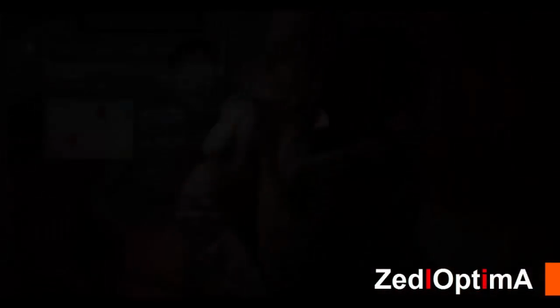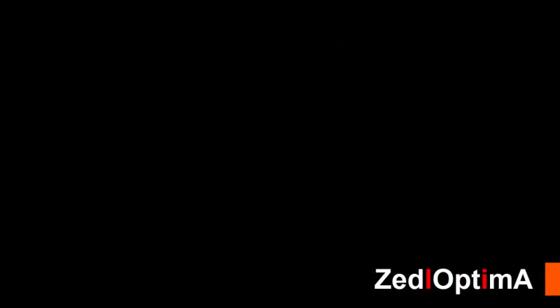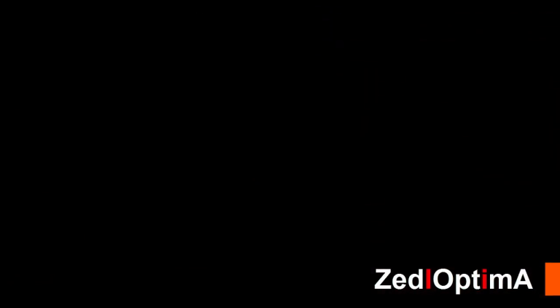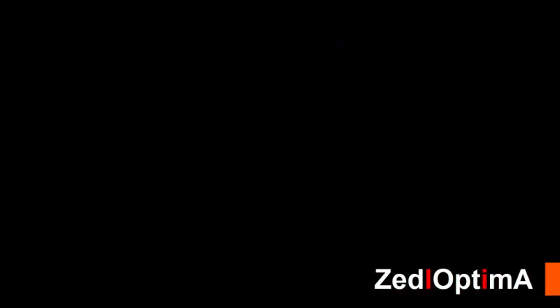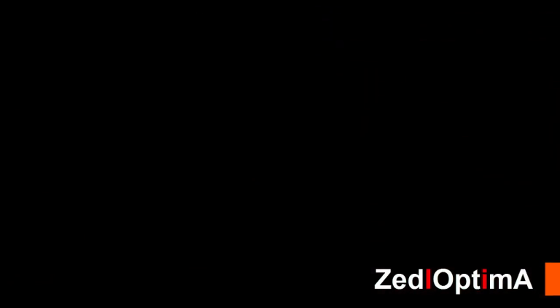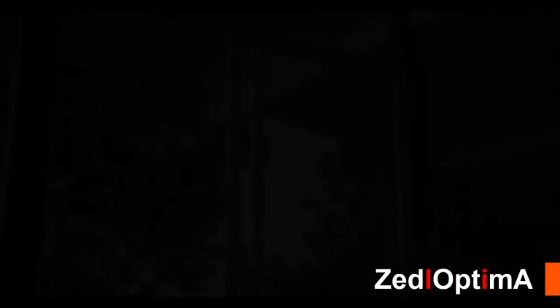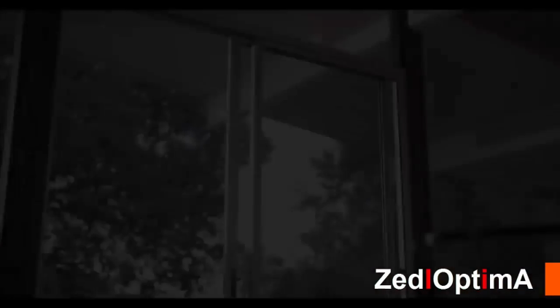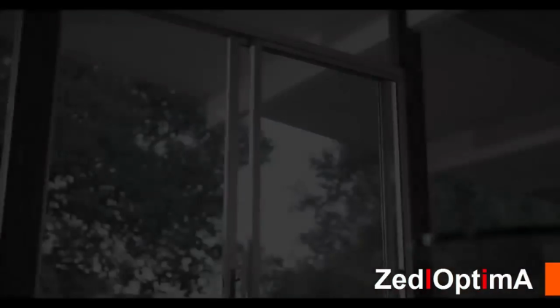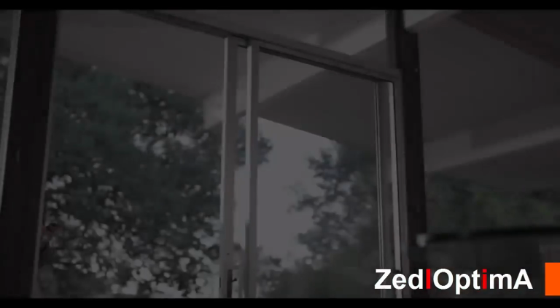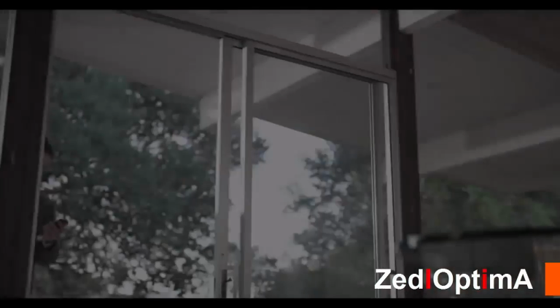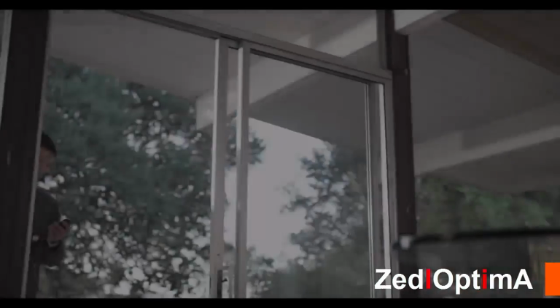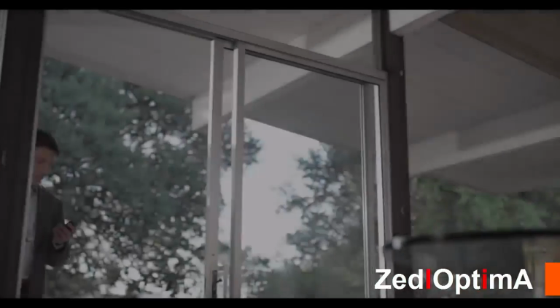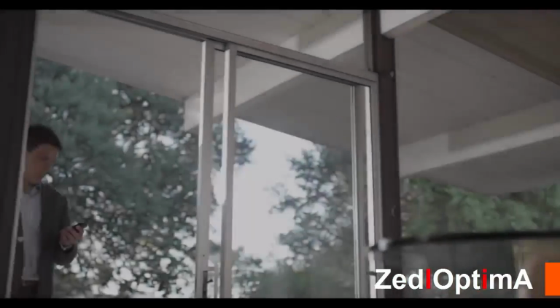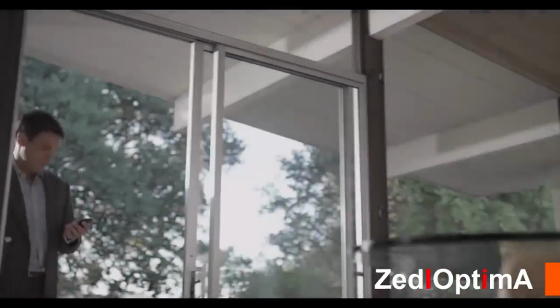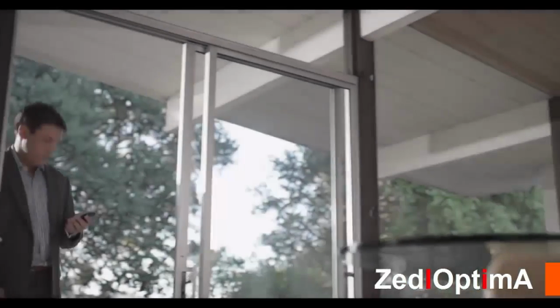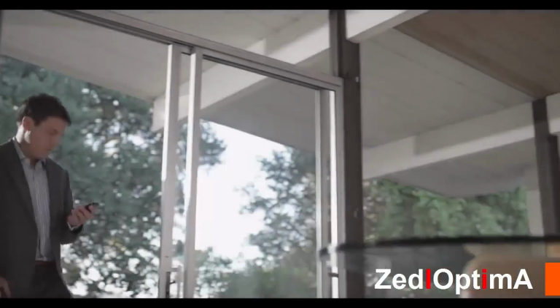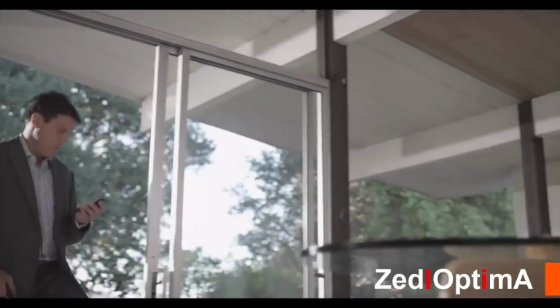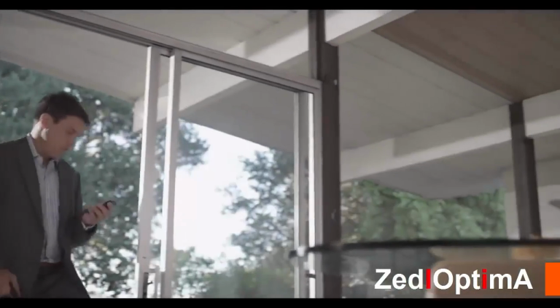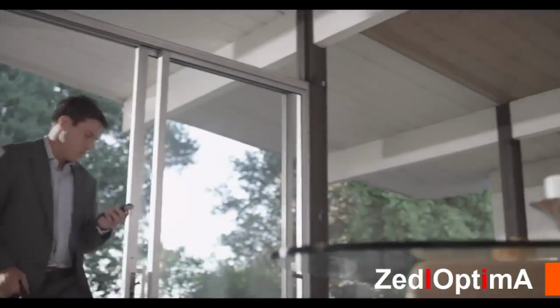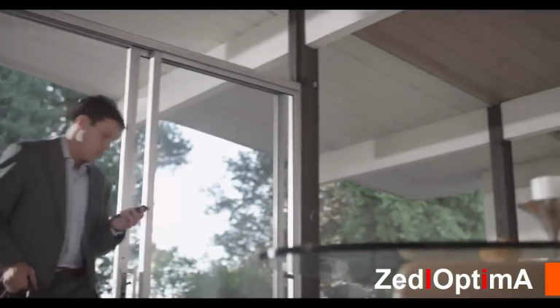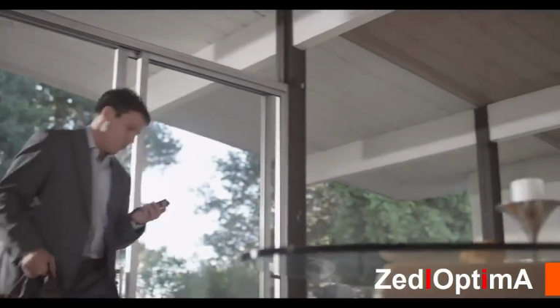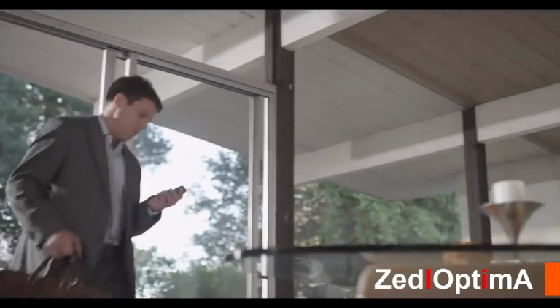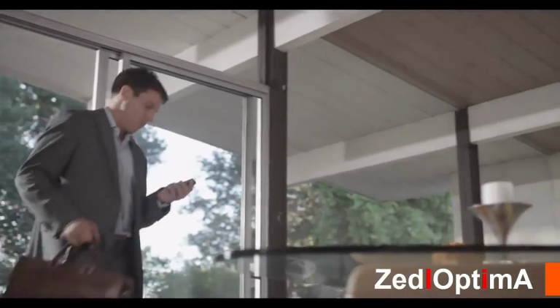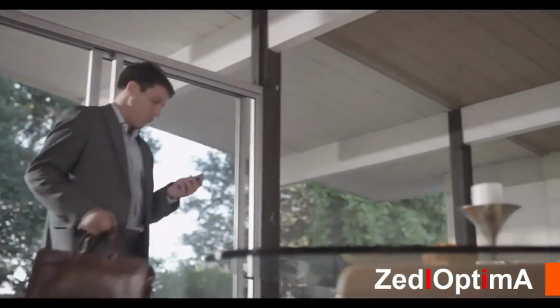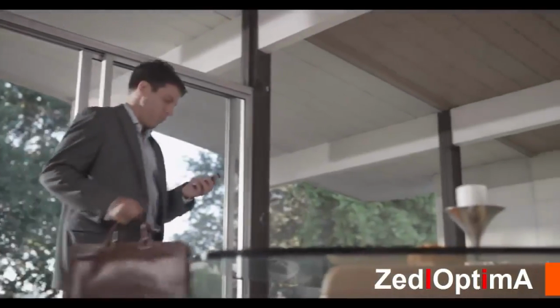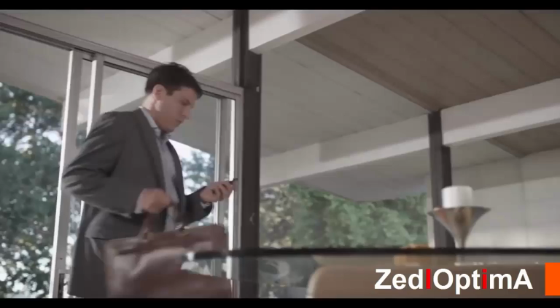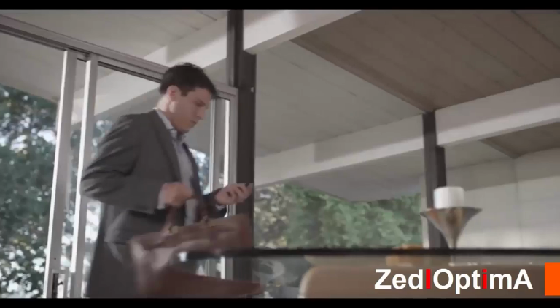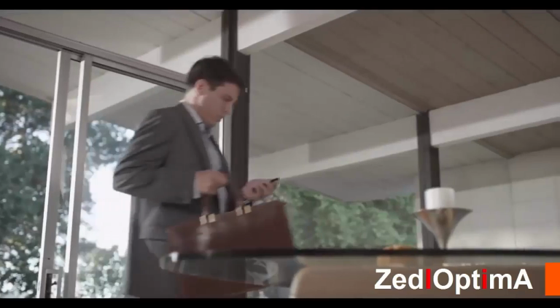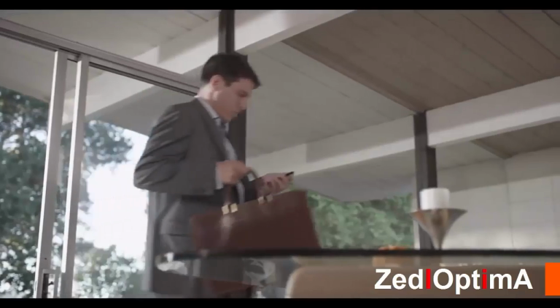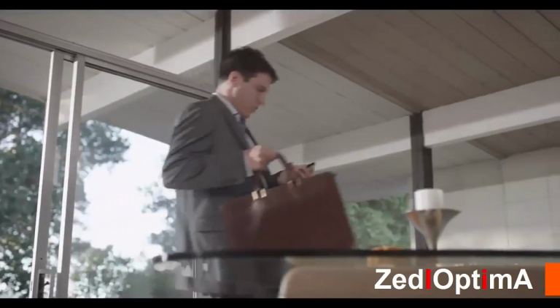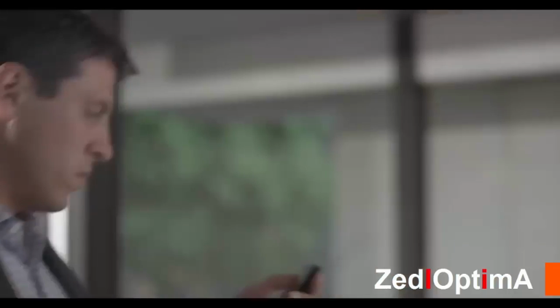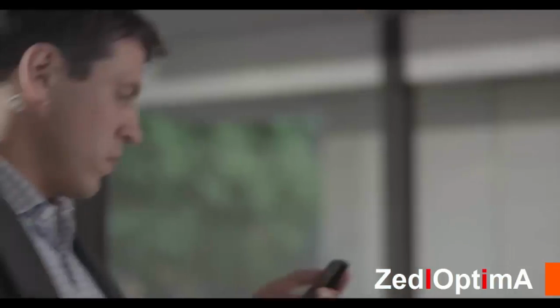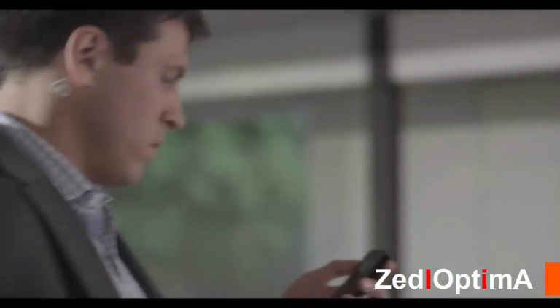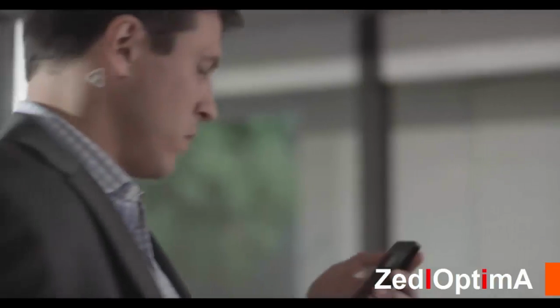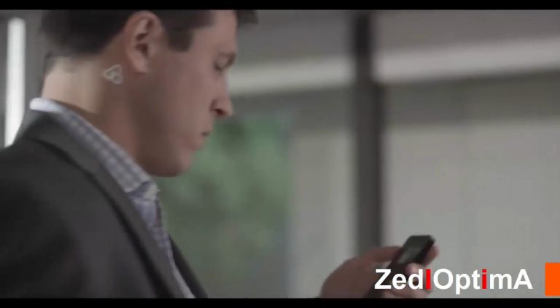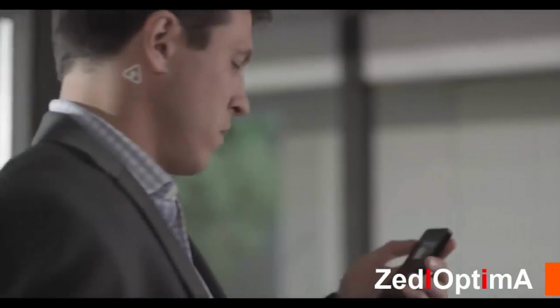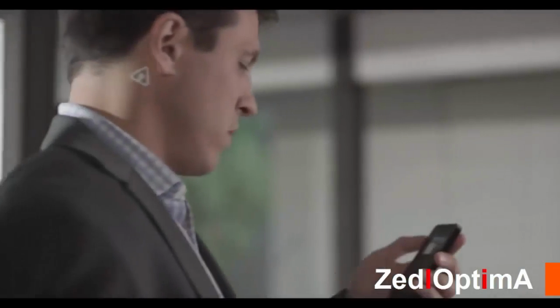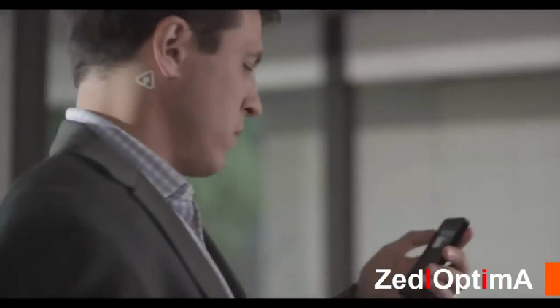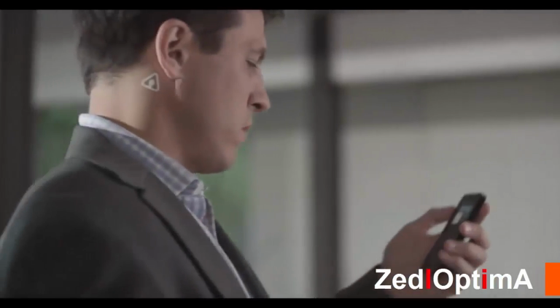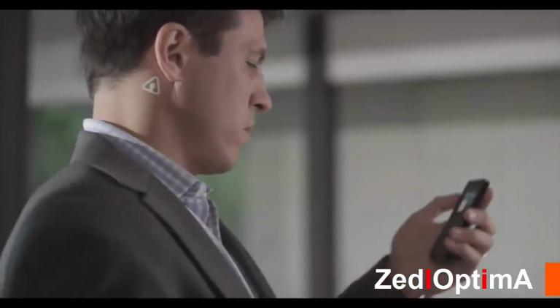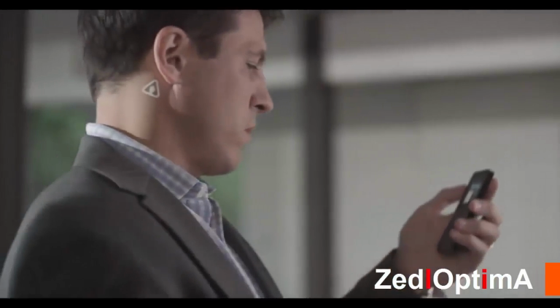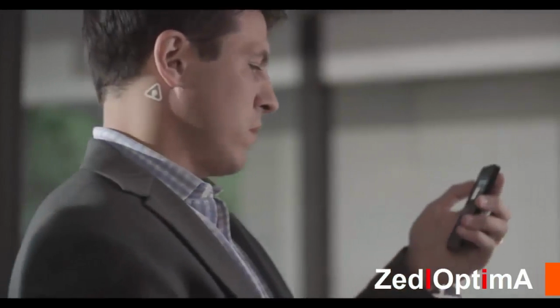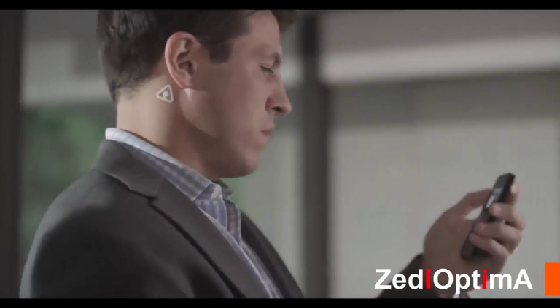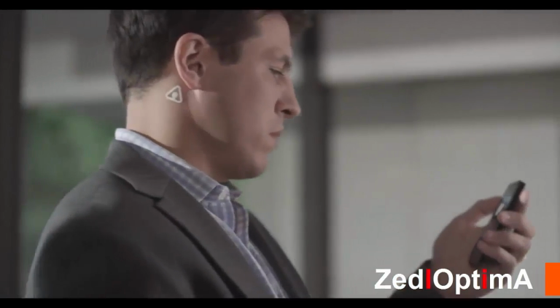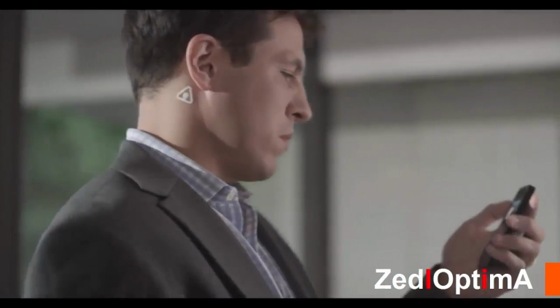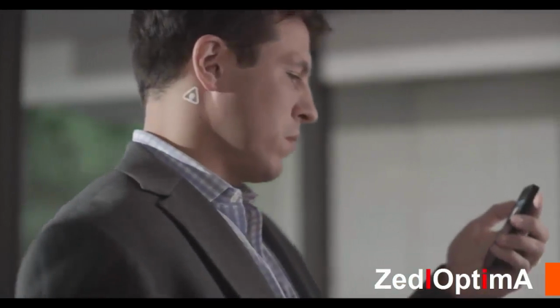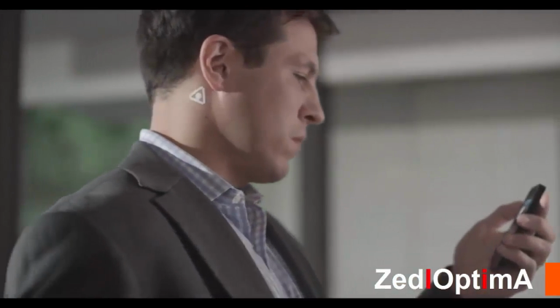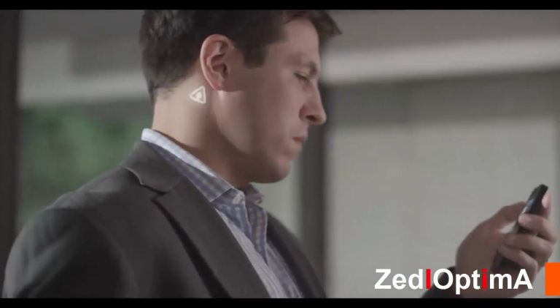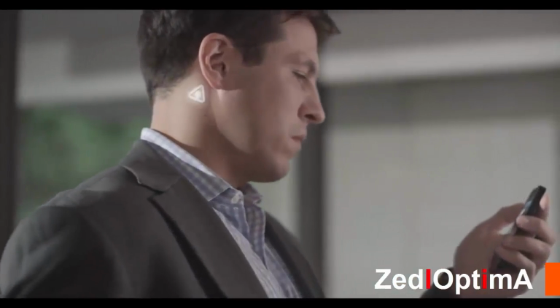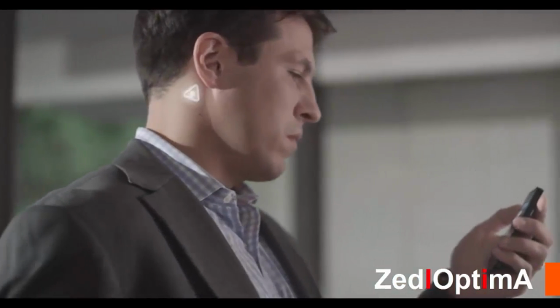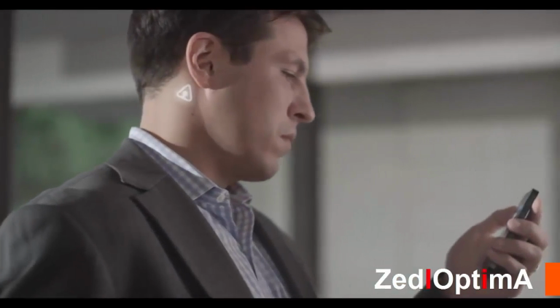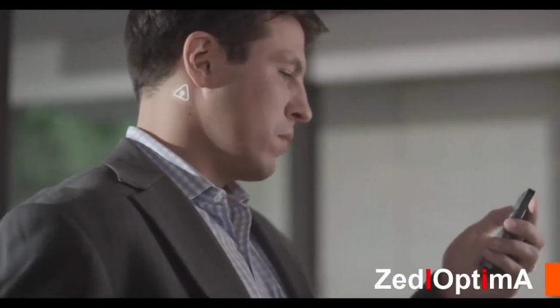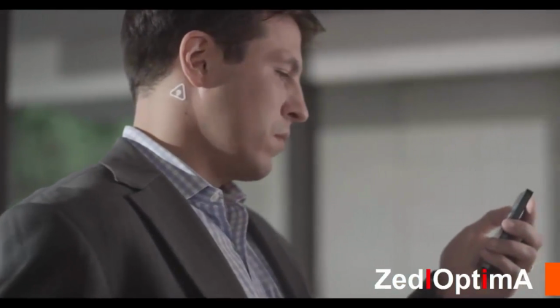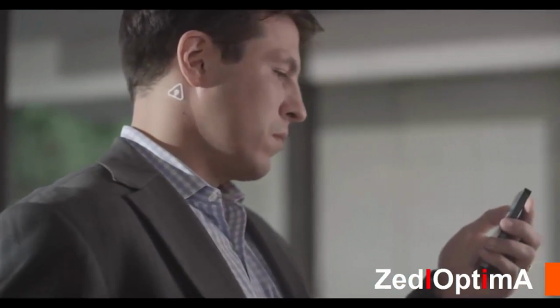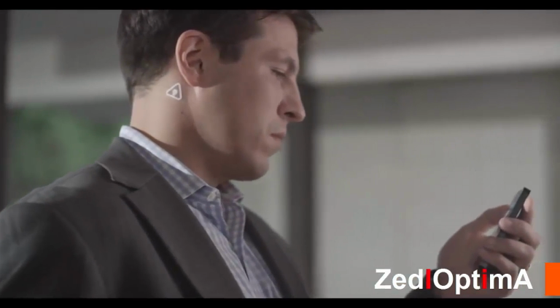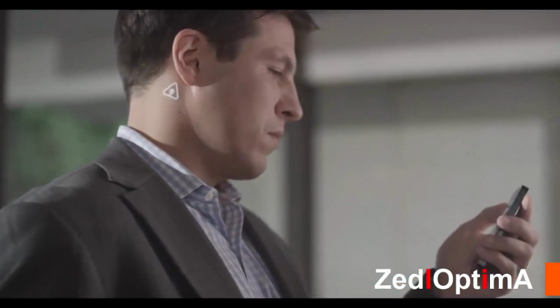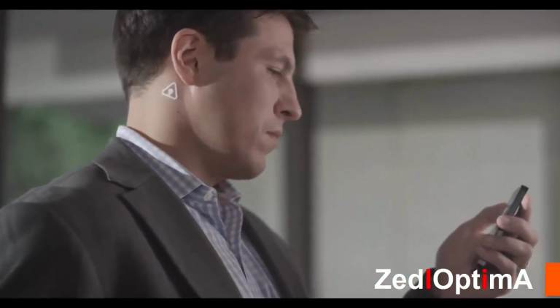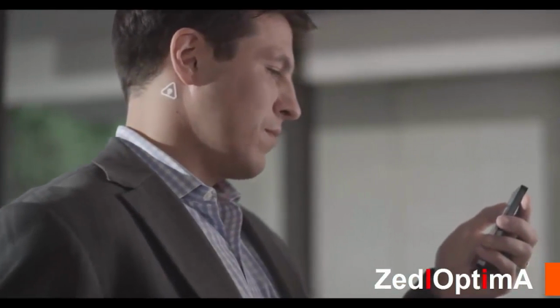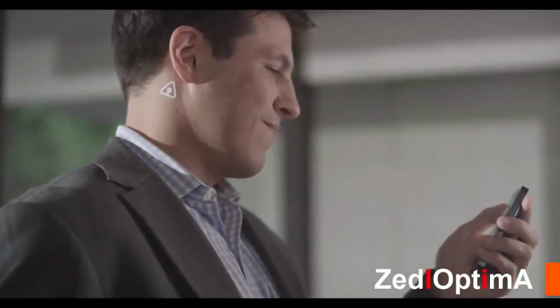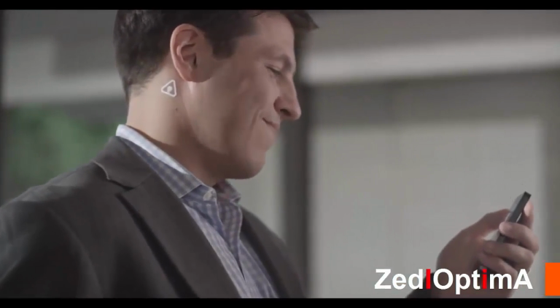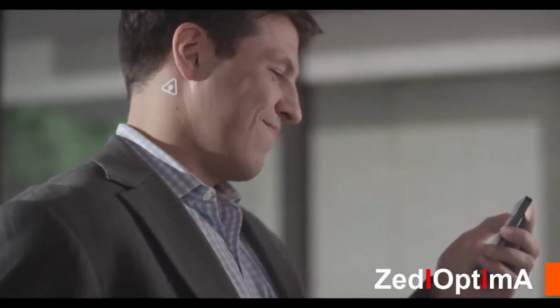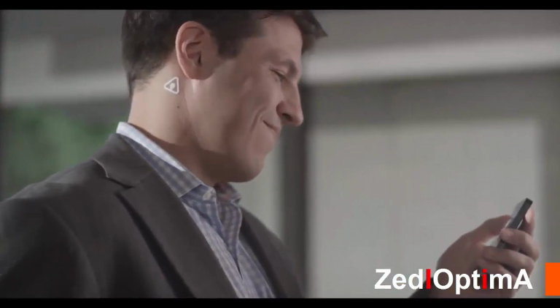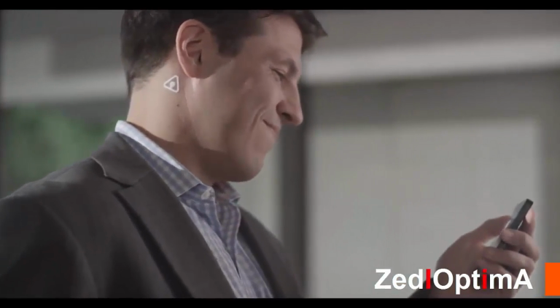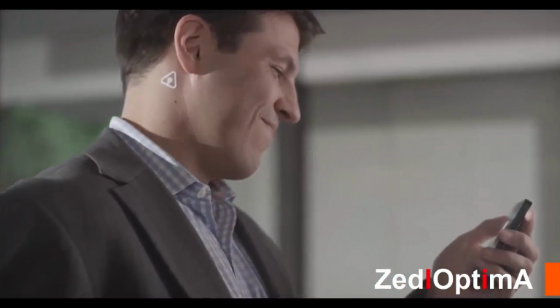We're building a way for people to check their bodies as often as they check their email. It's all possible, and it's only the beginning.